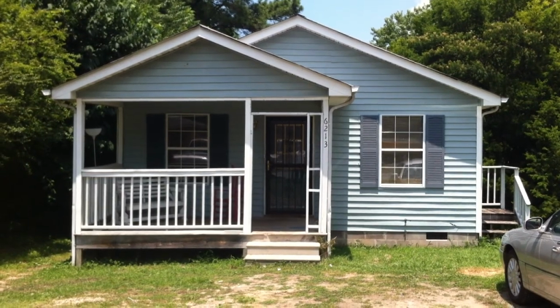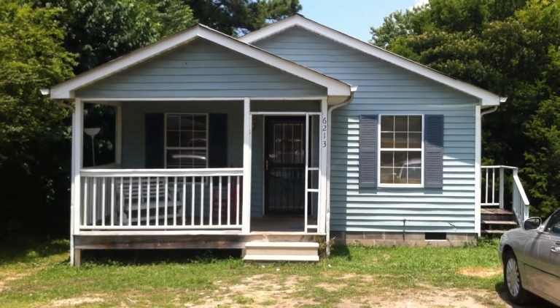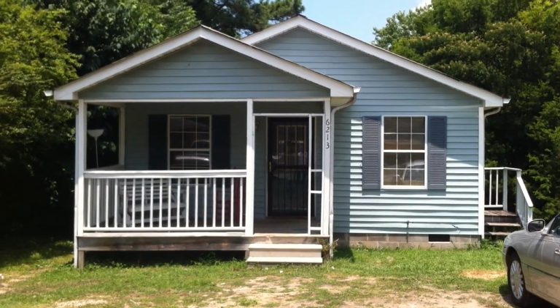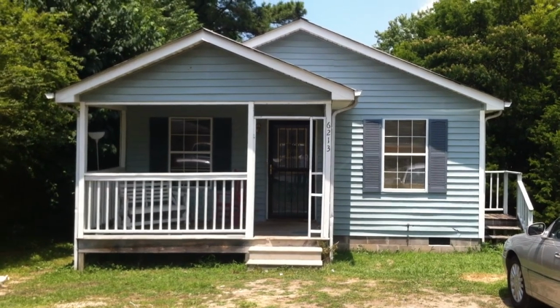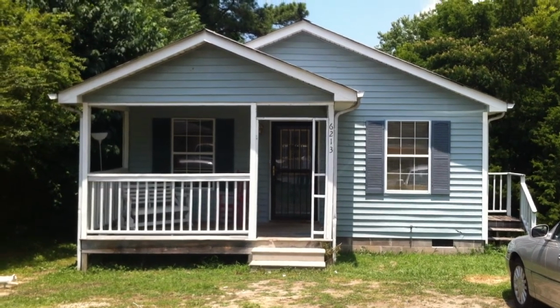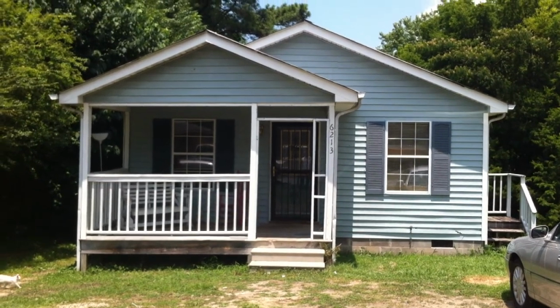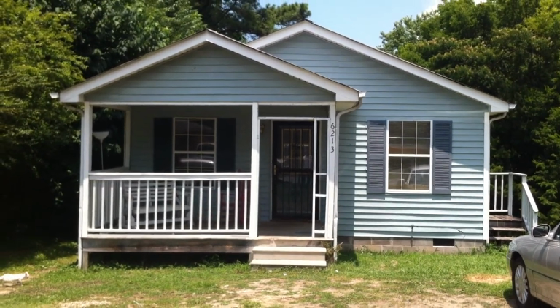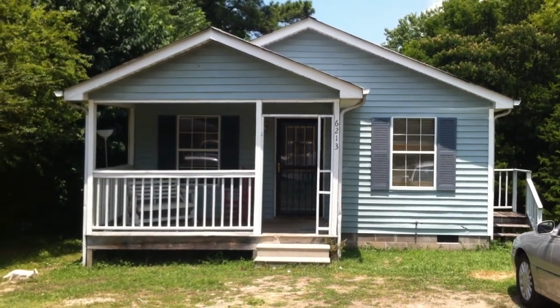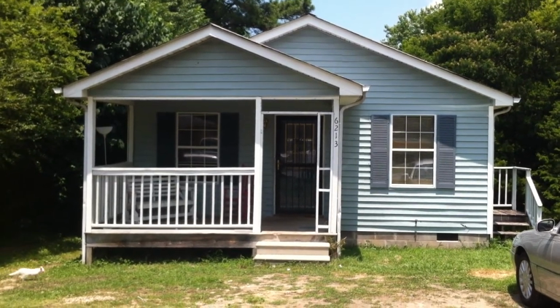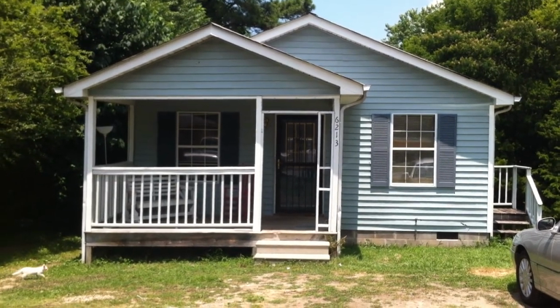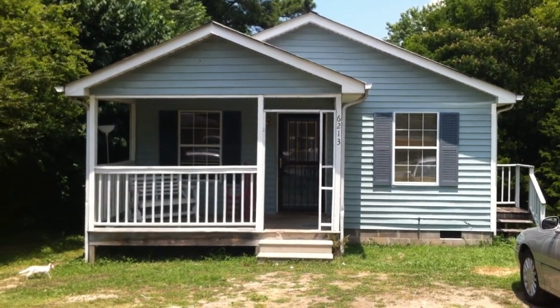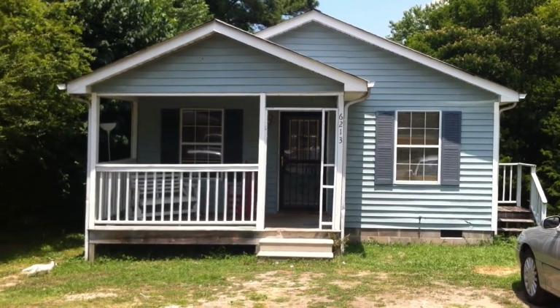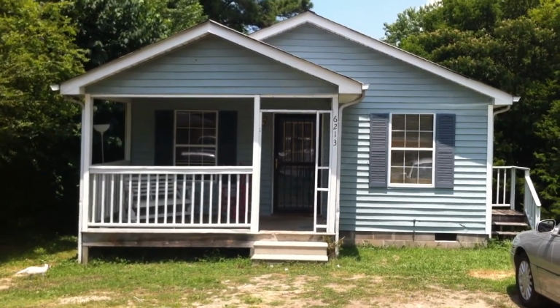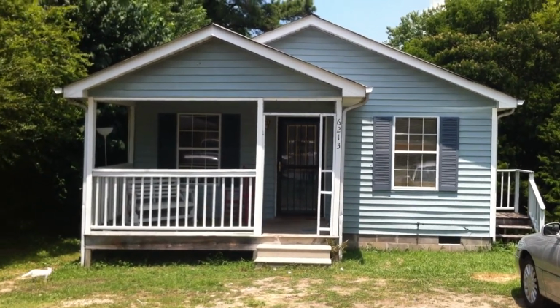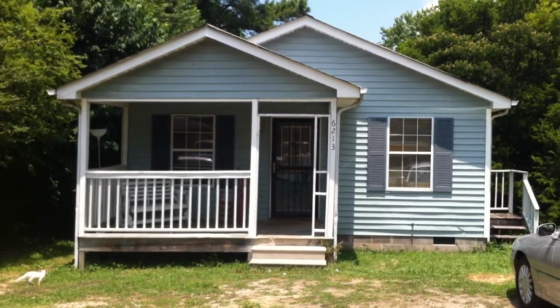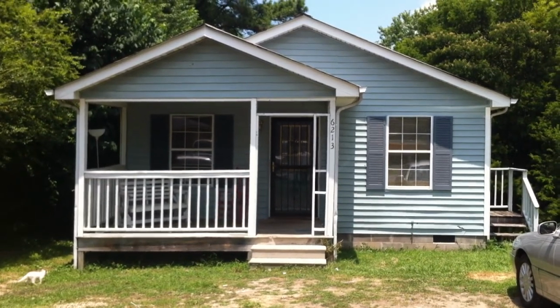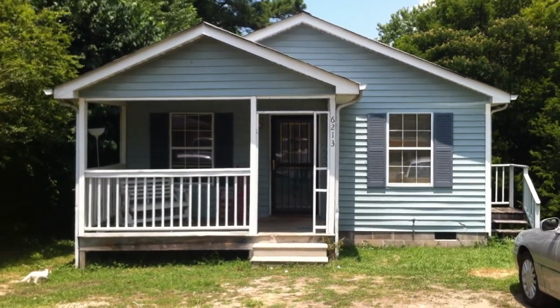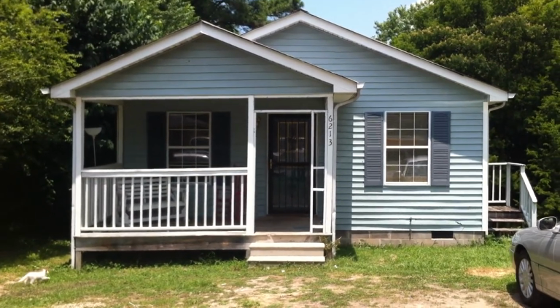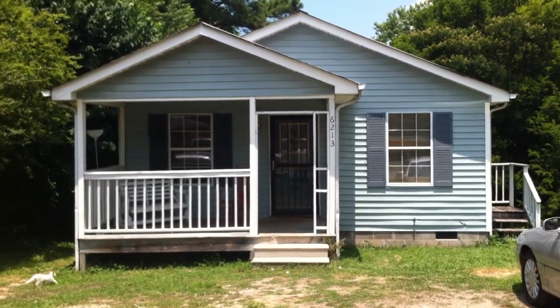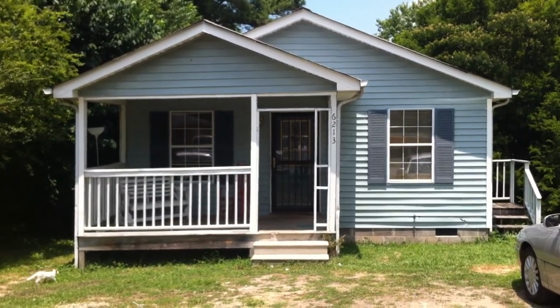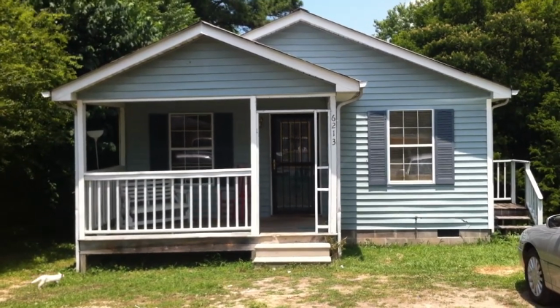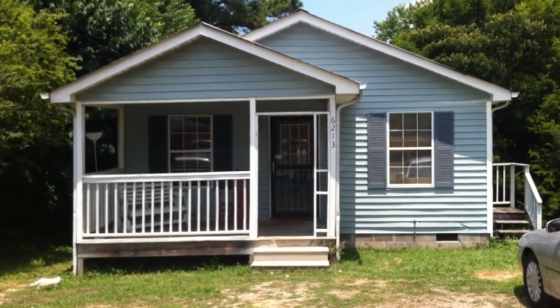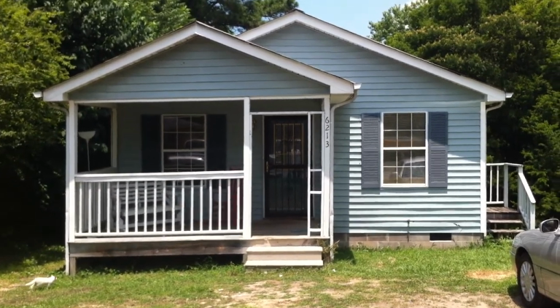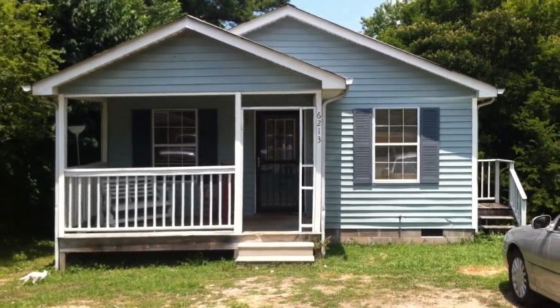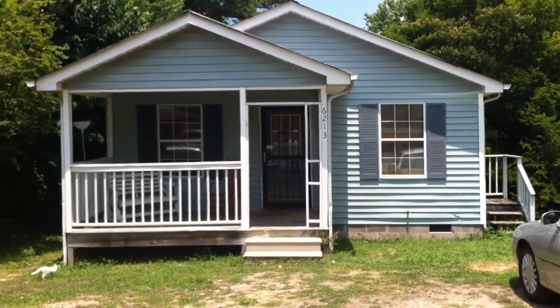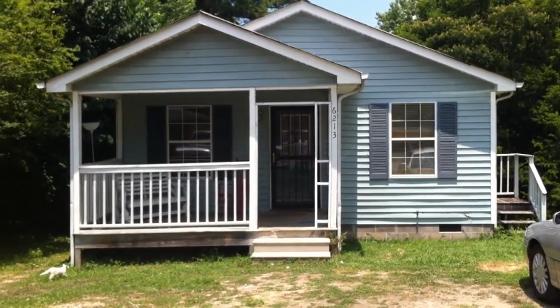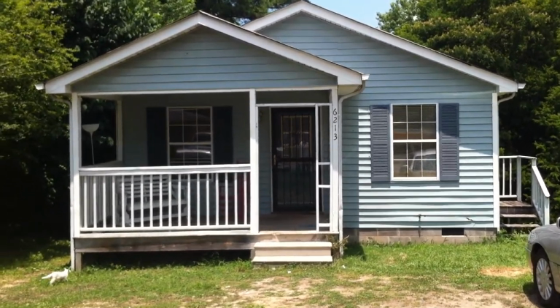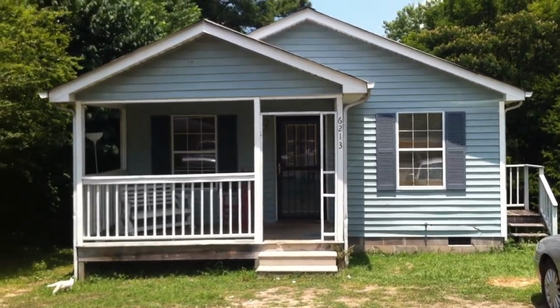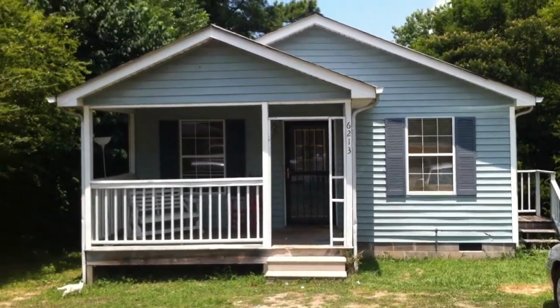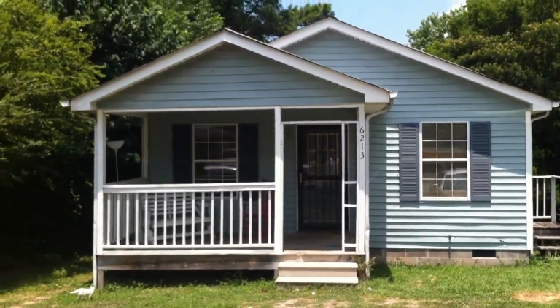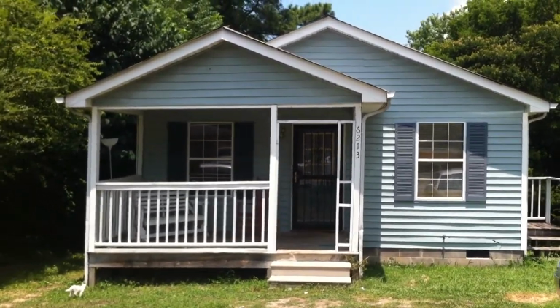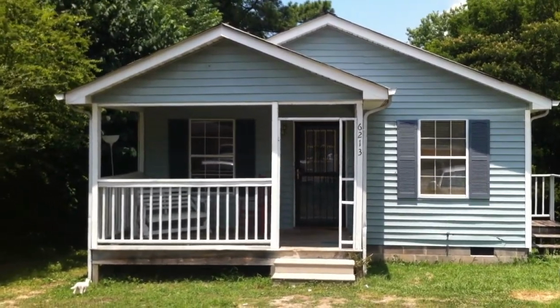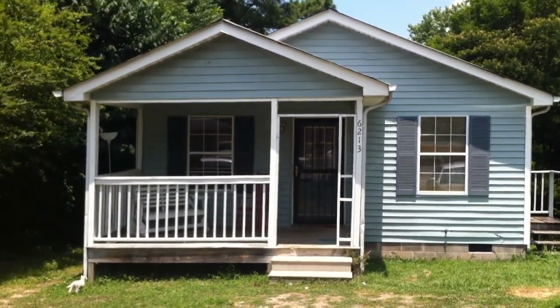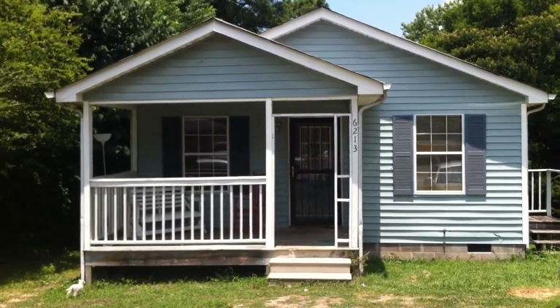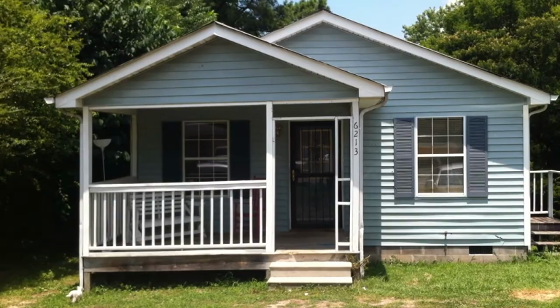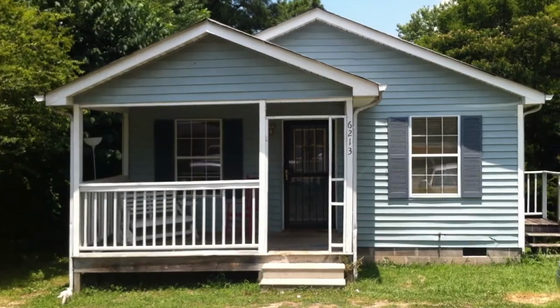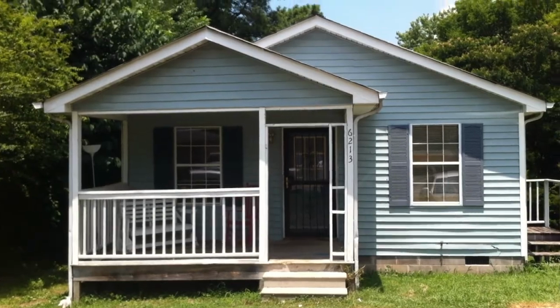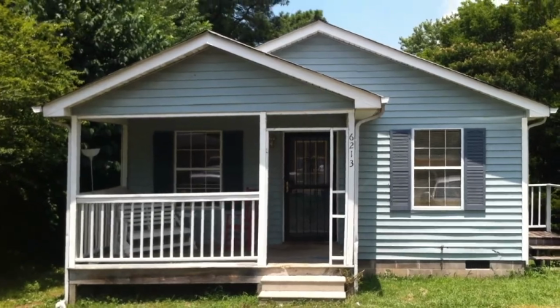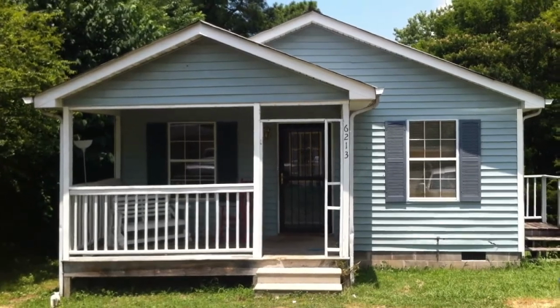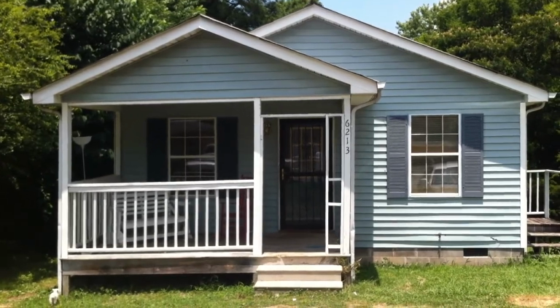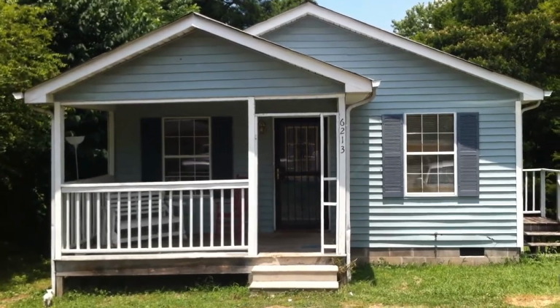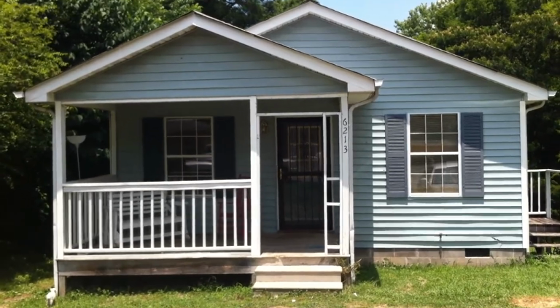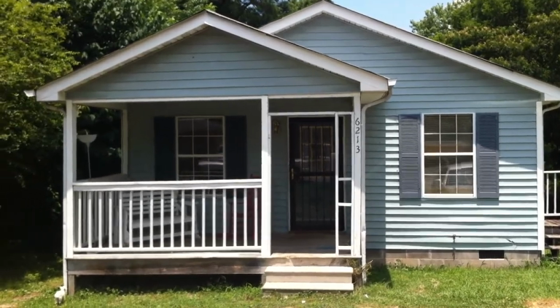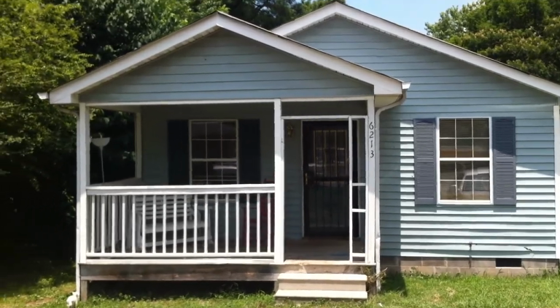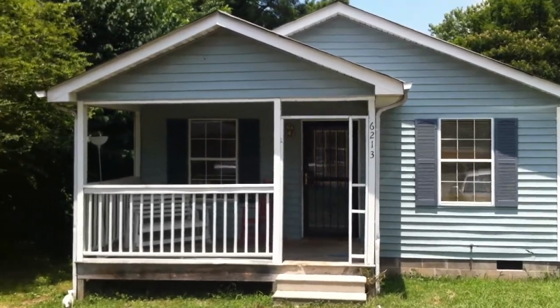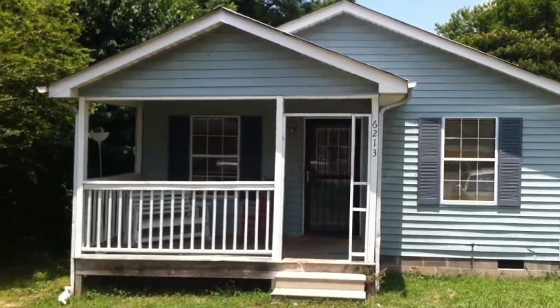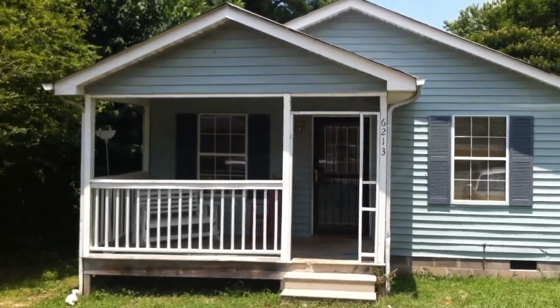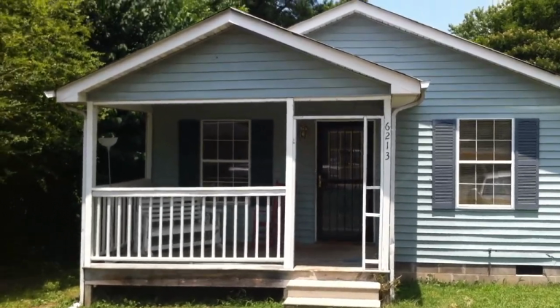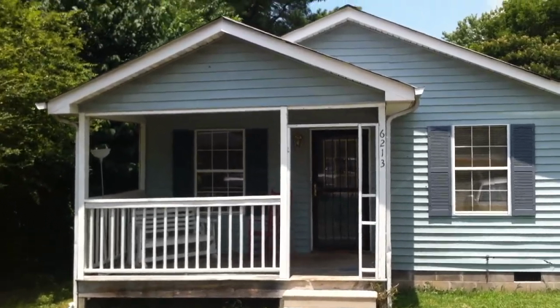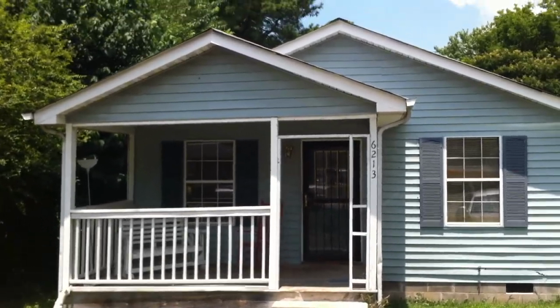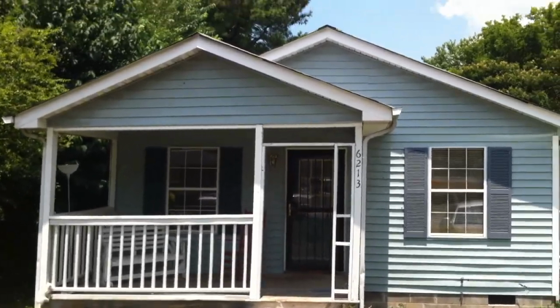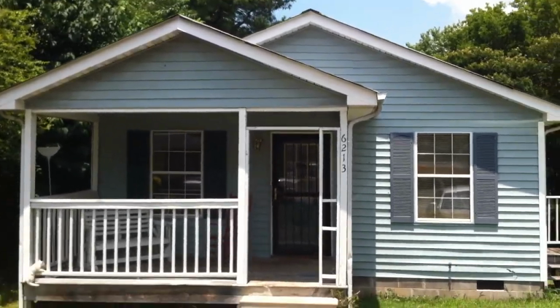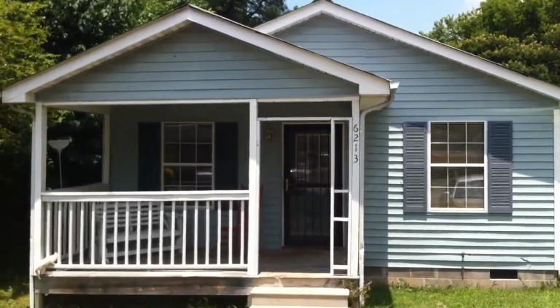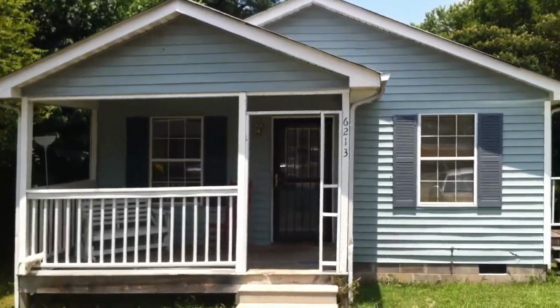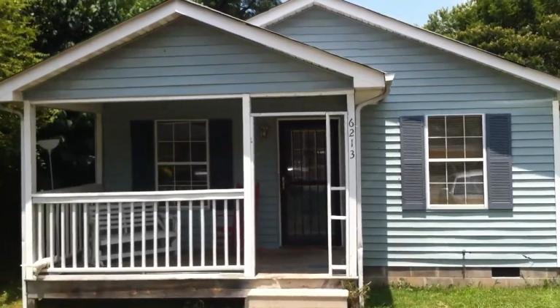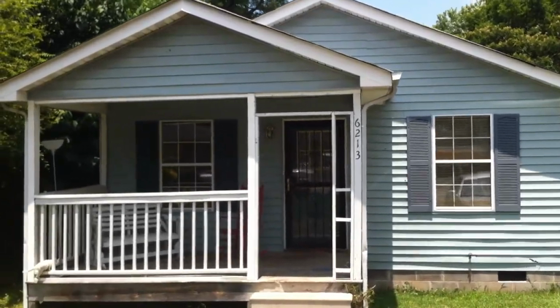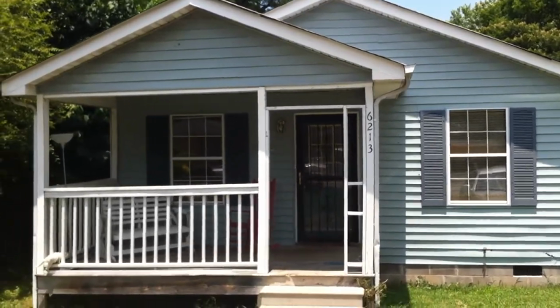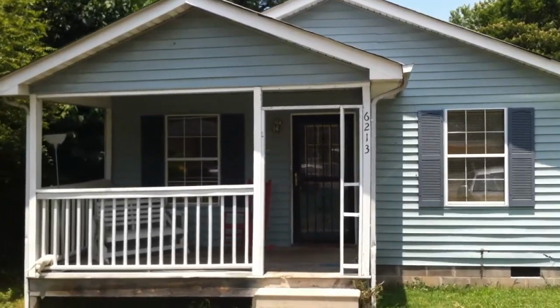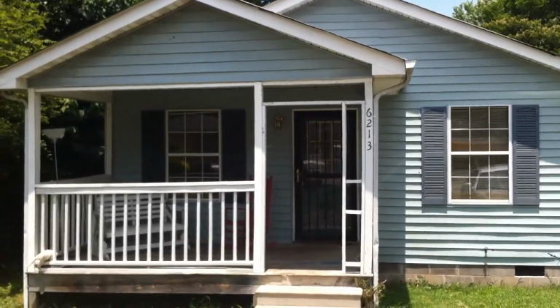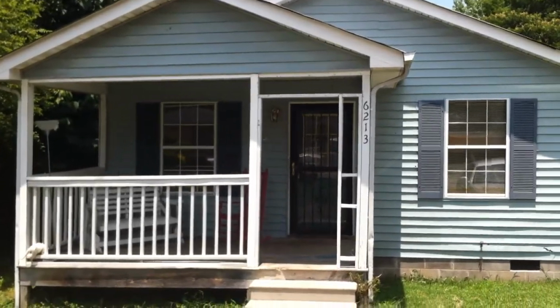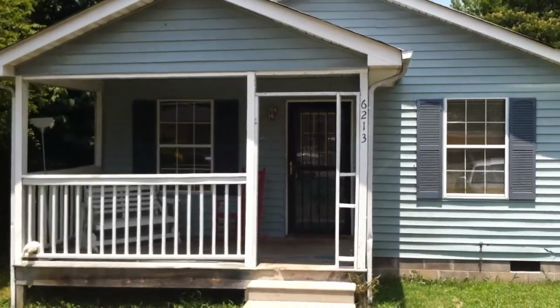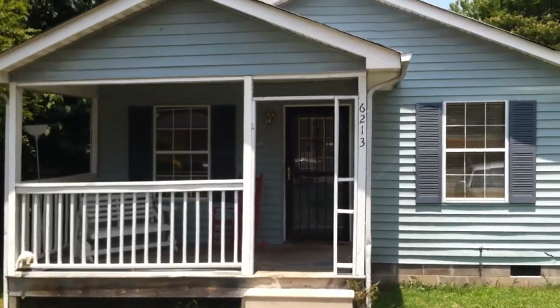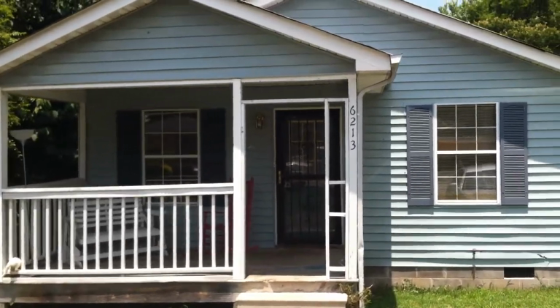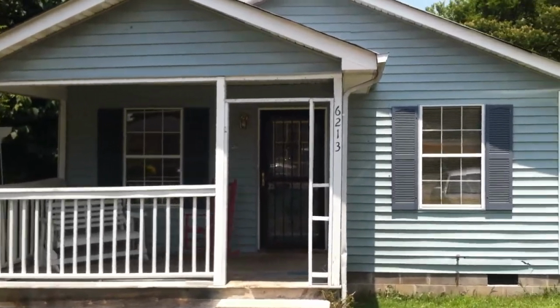This is 6213 Walden Avenue. It's a three bedroom, two bathroom house located in Chattanooga.